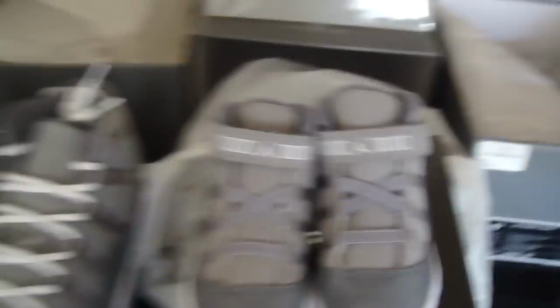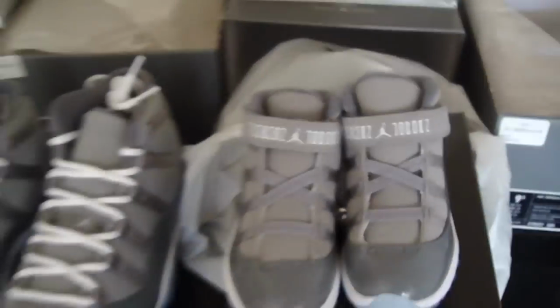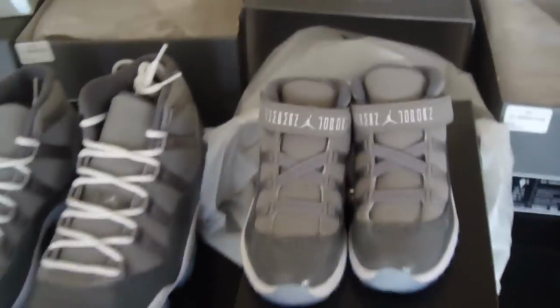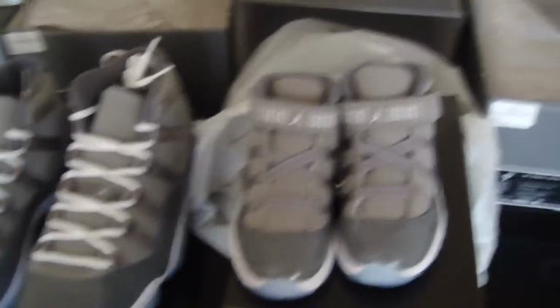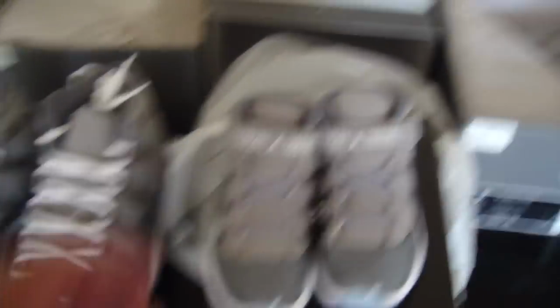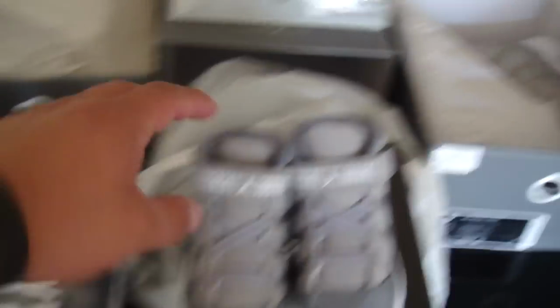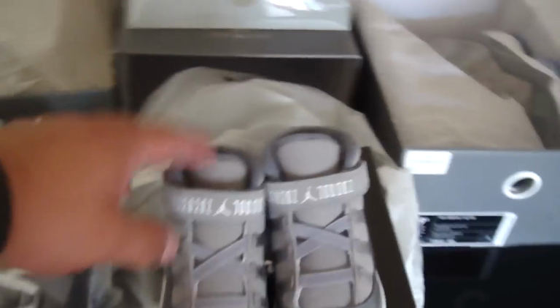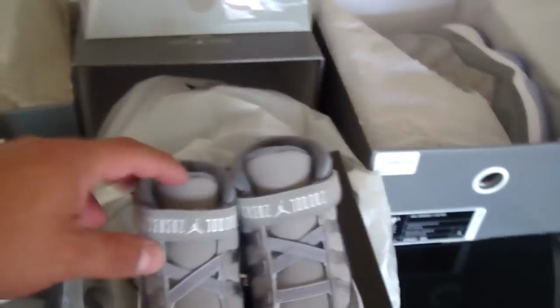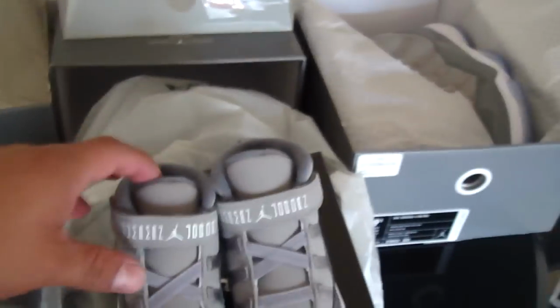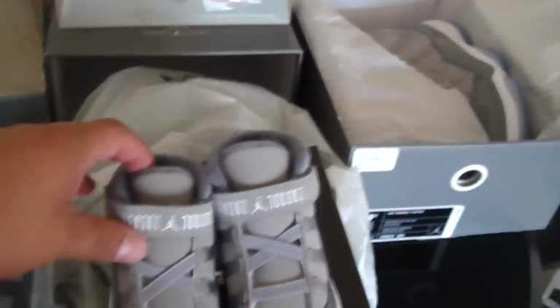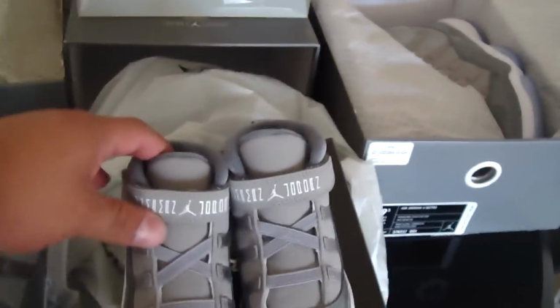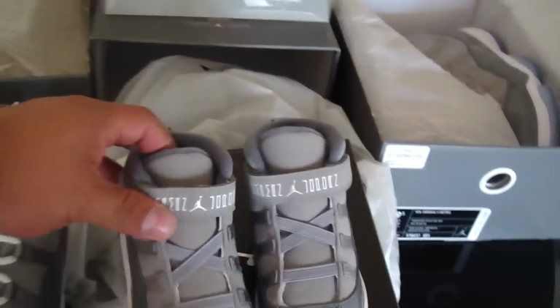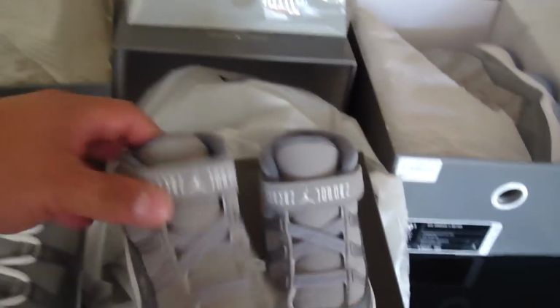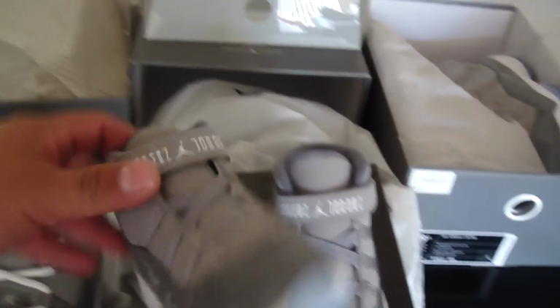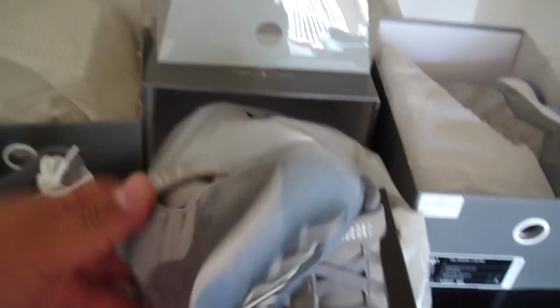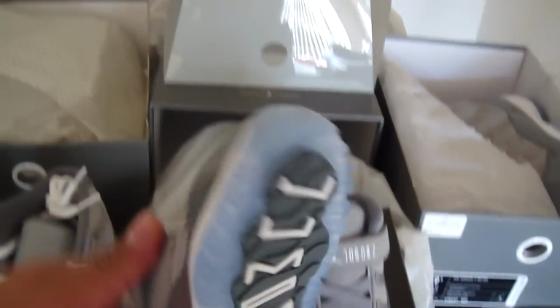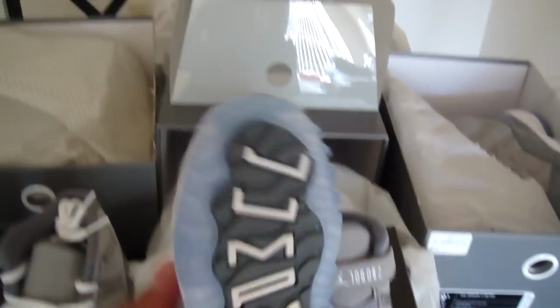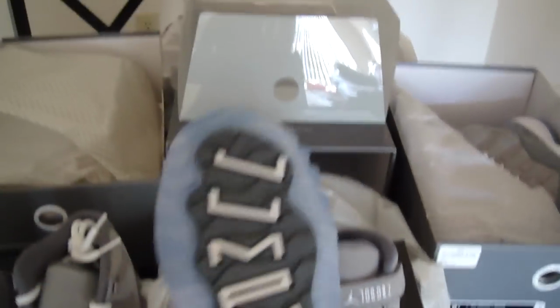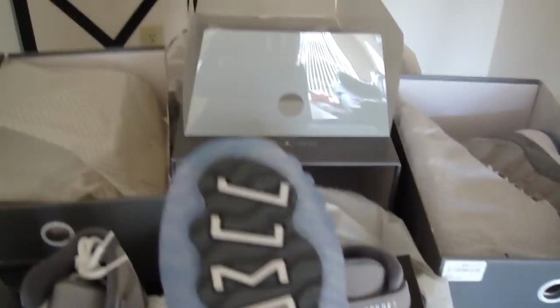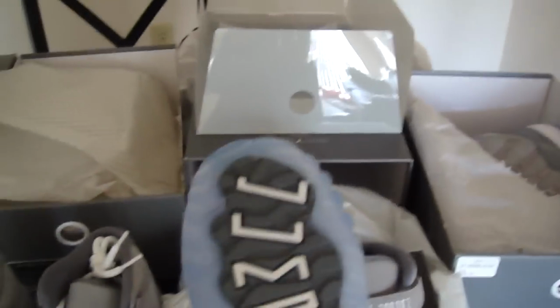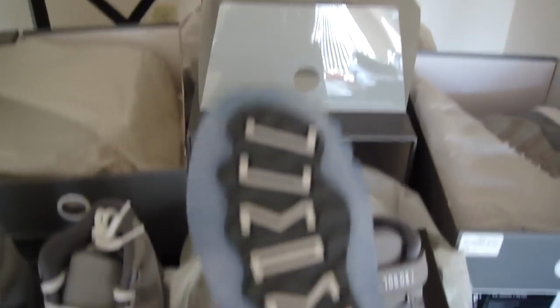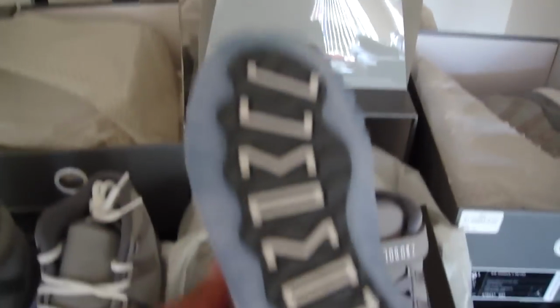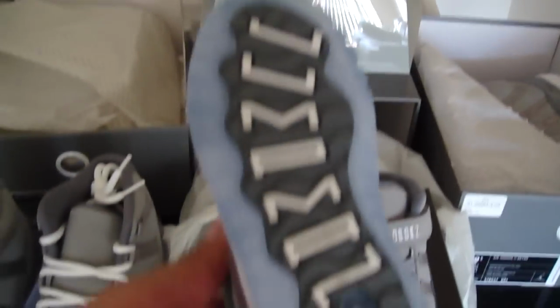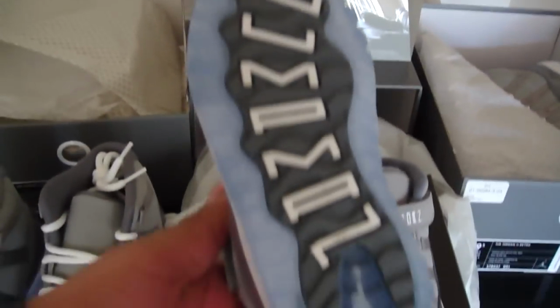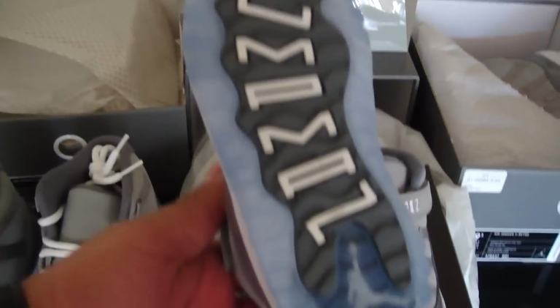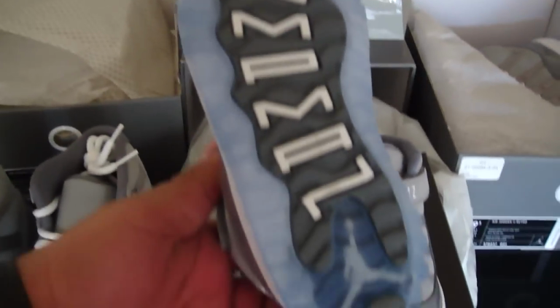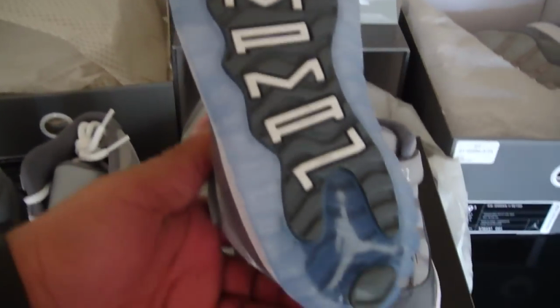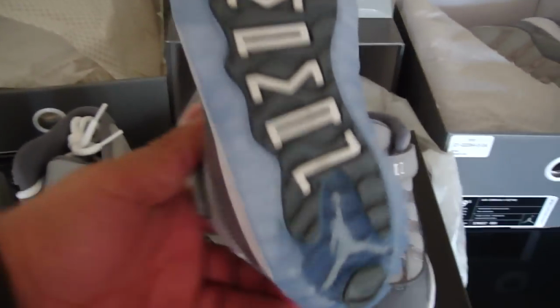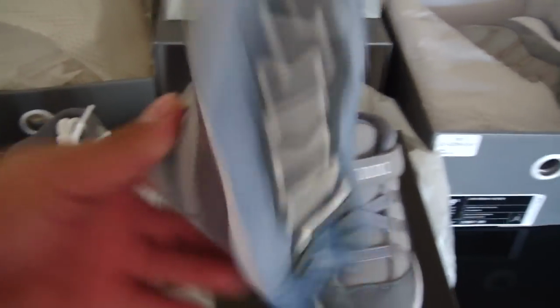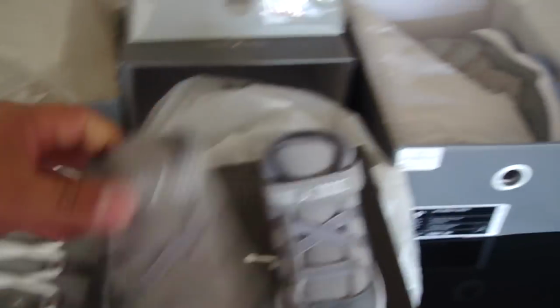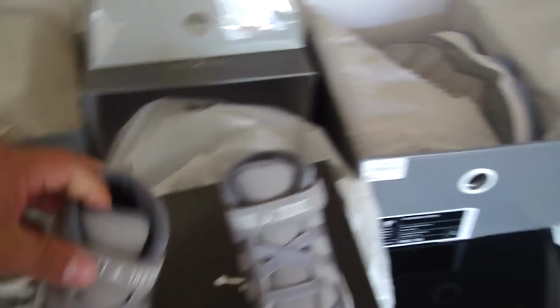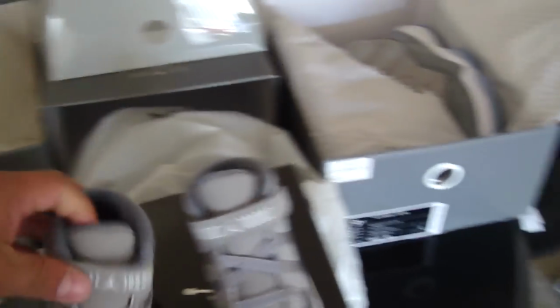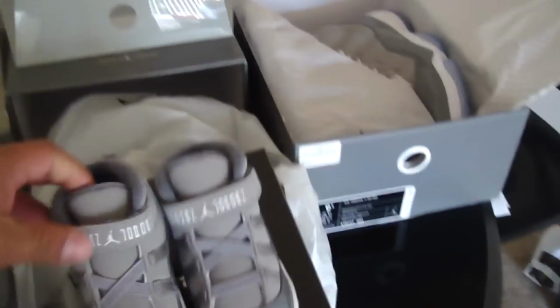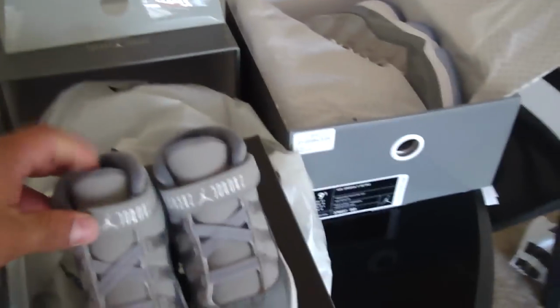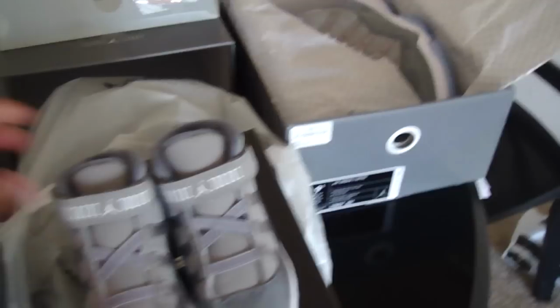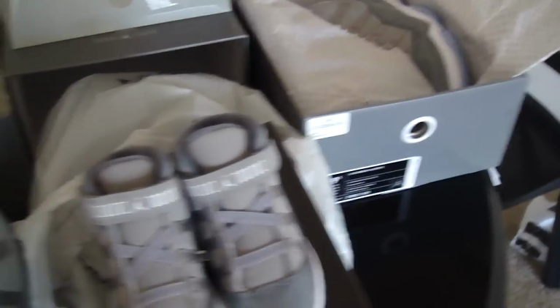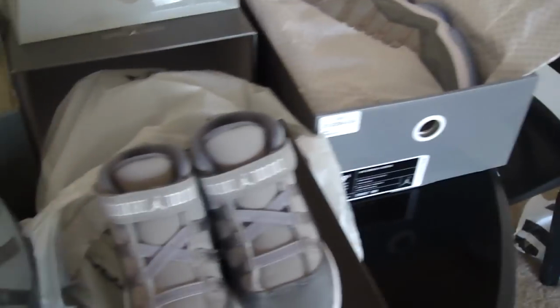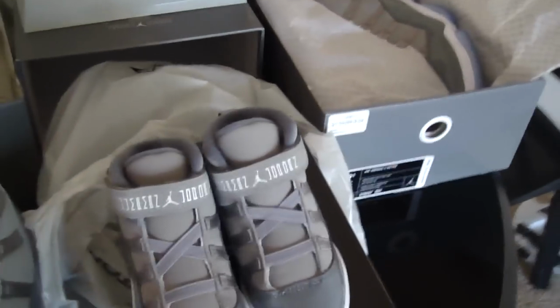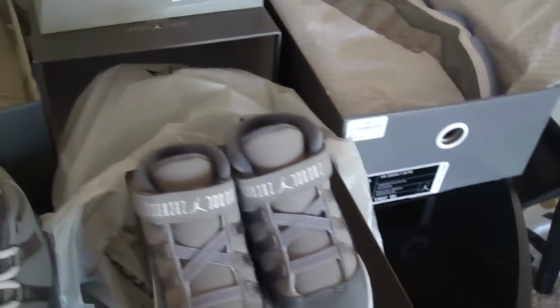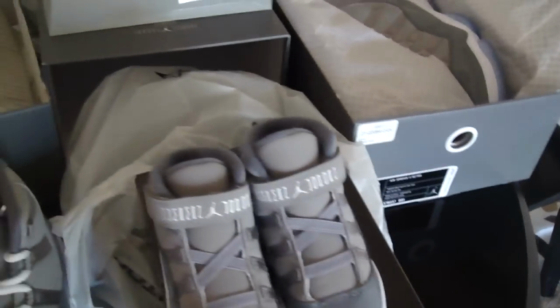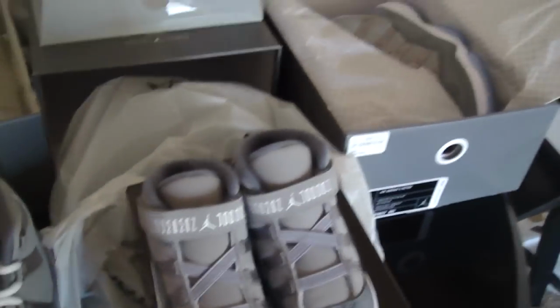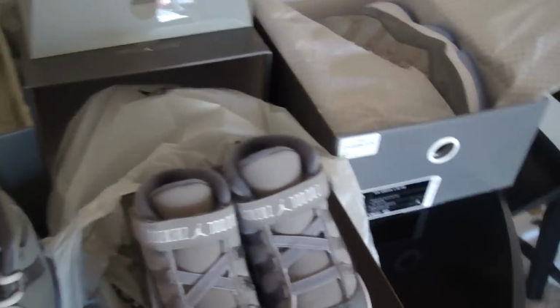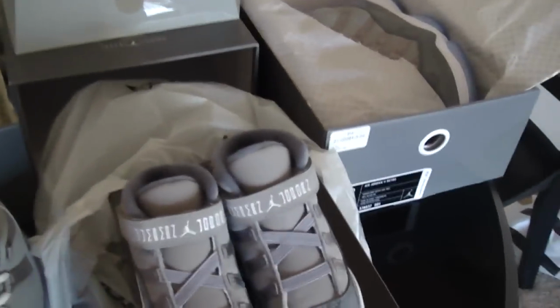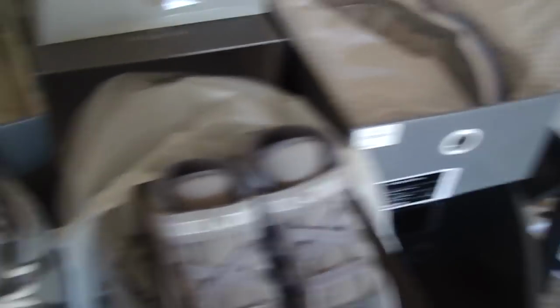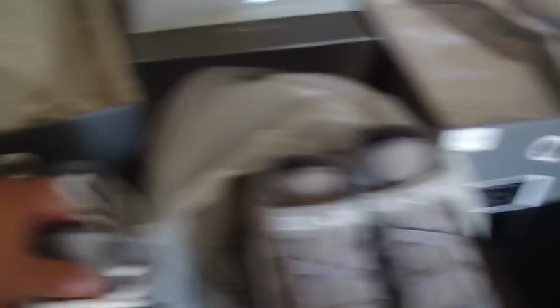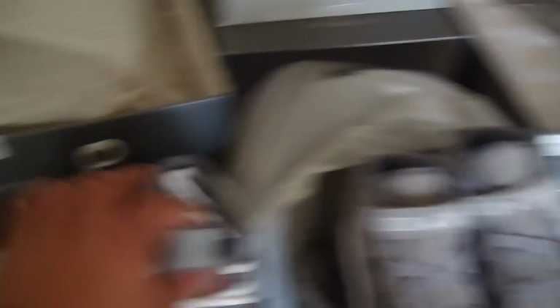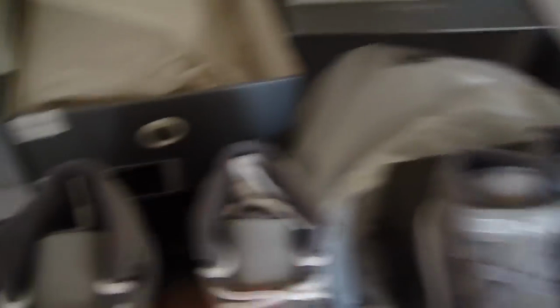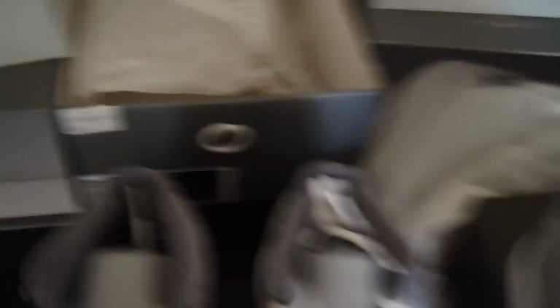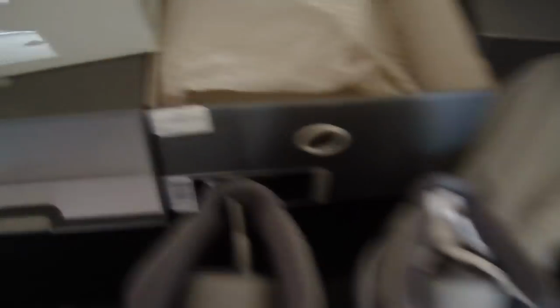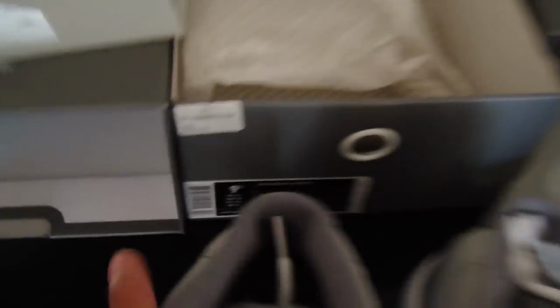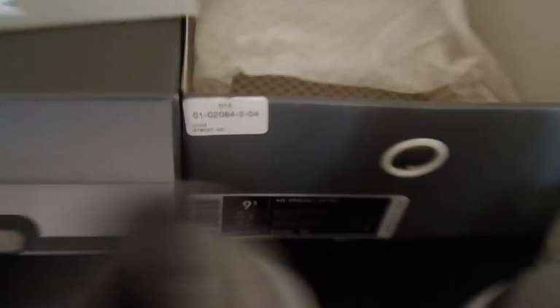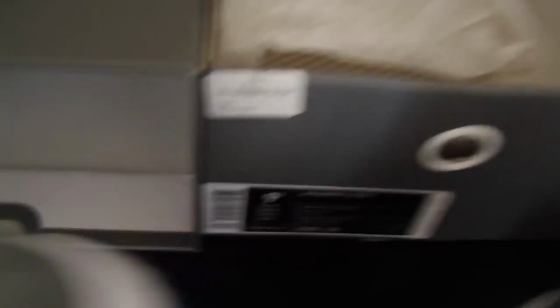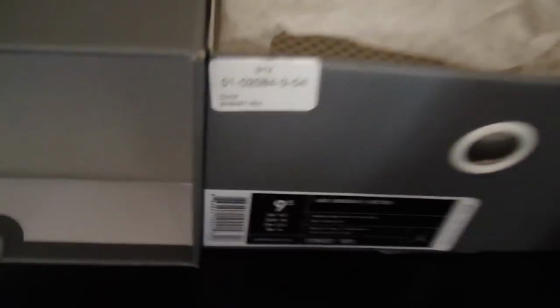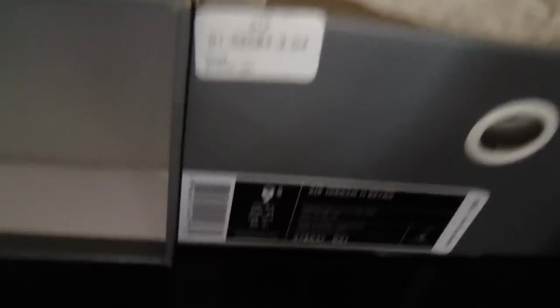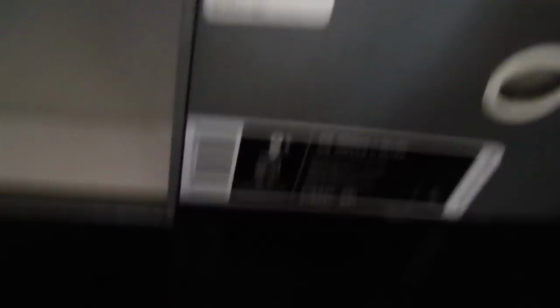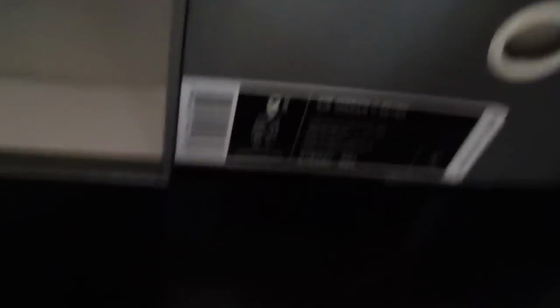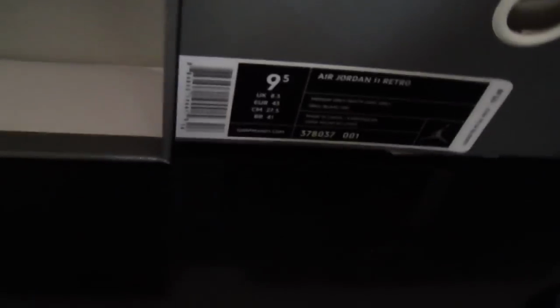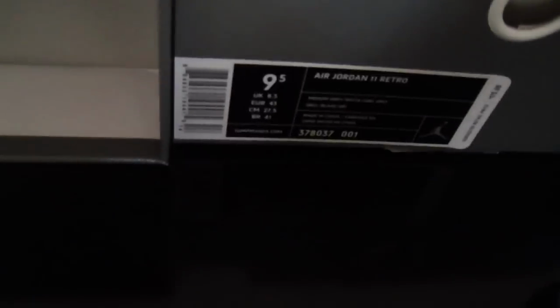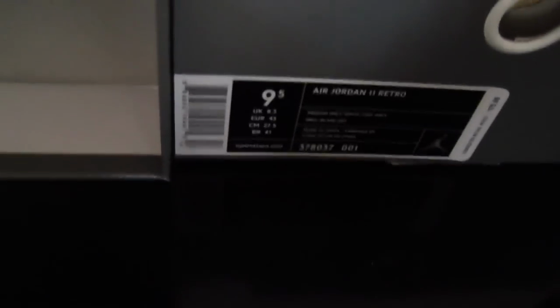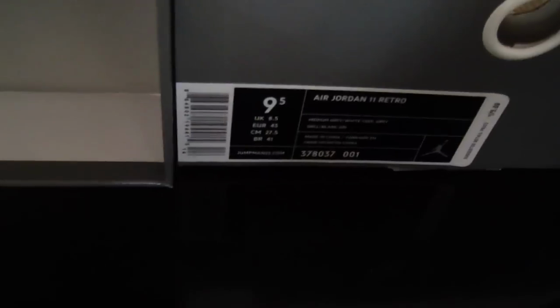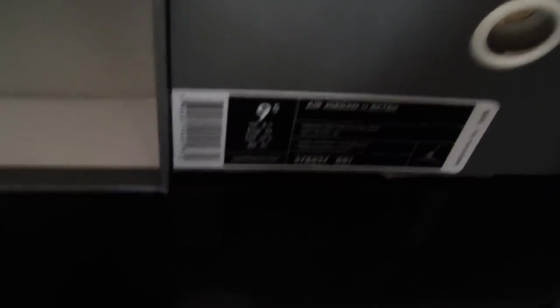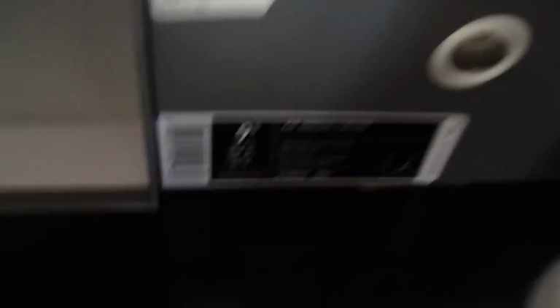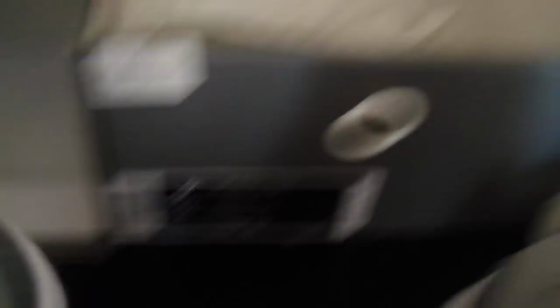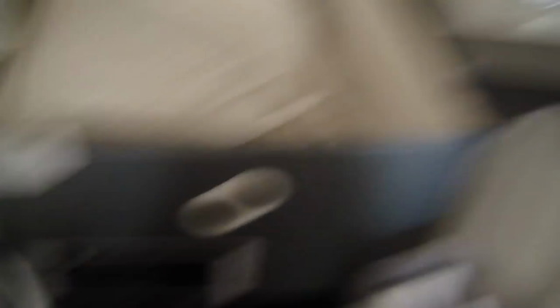Got him a pair — icy blue. Got me size 9.5, it's my size.